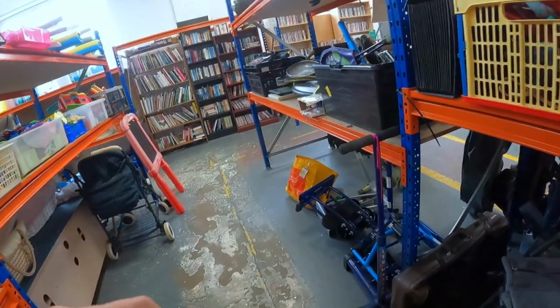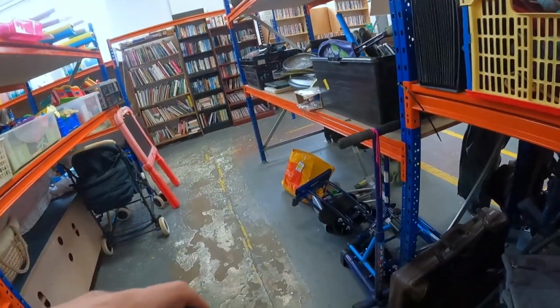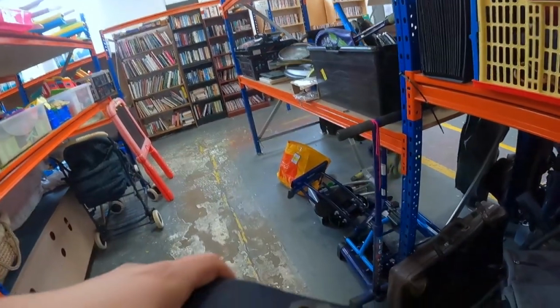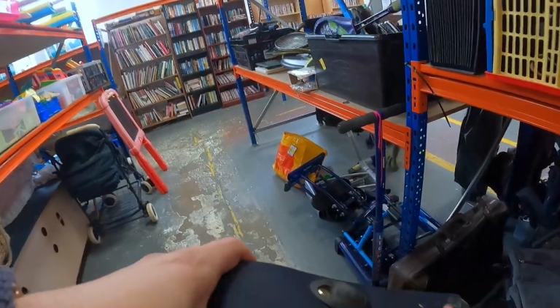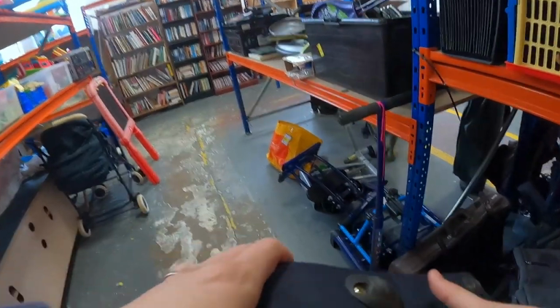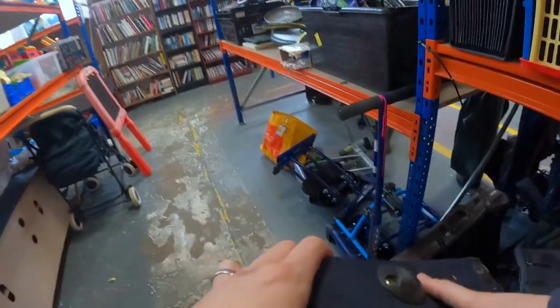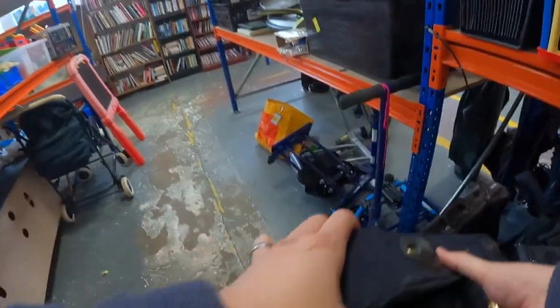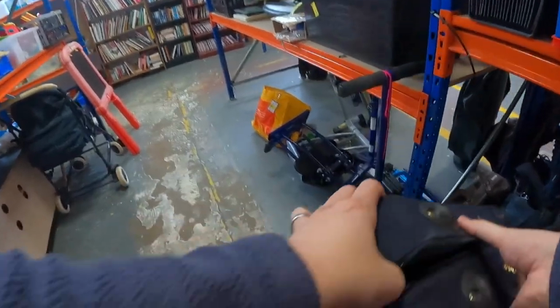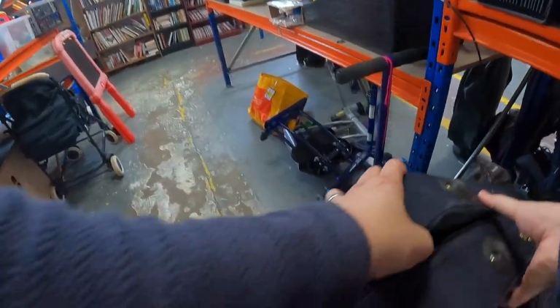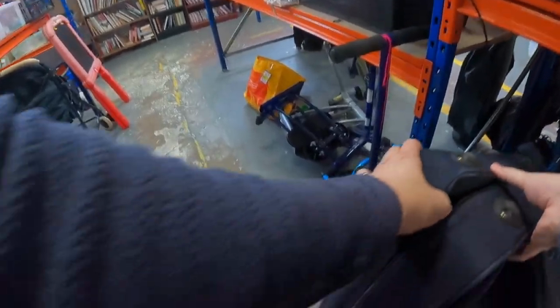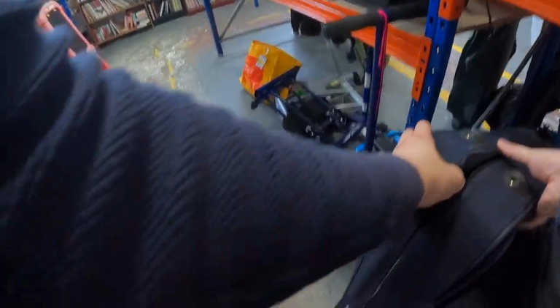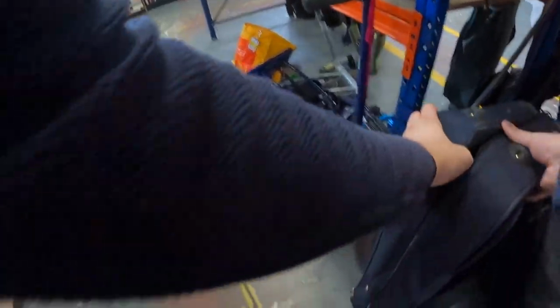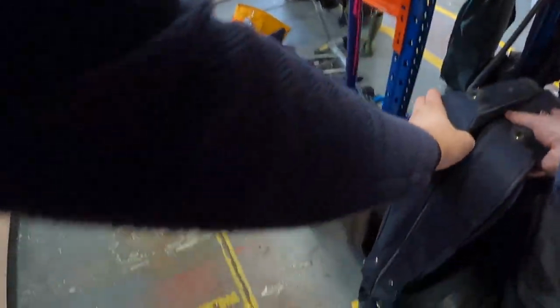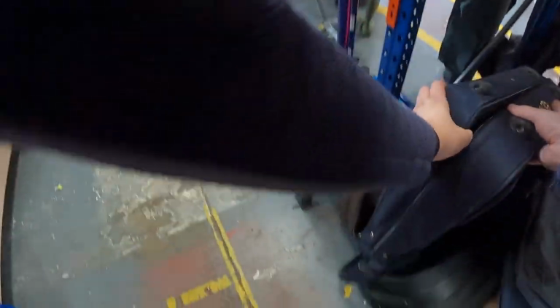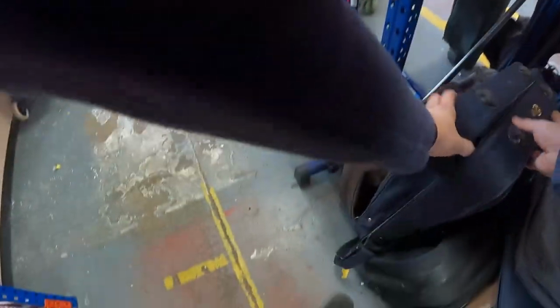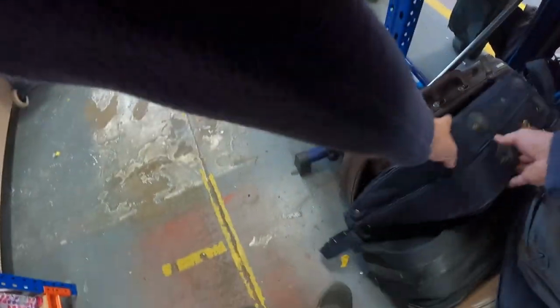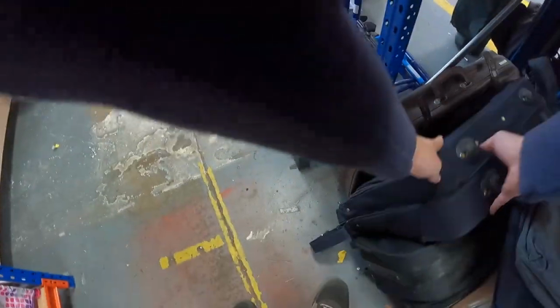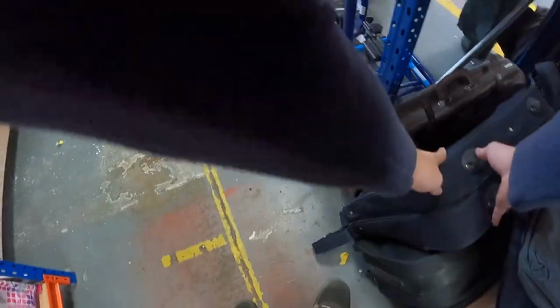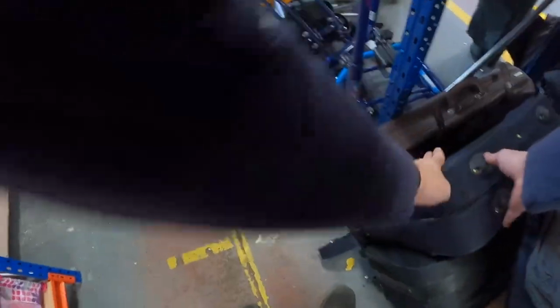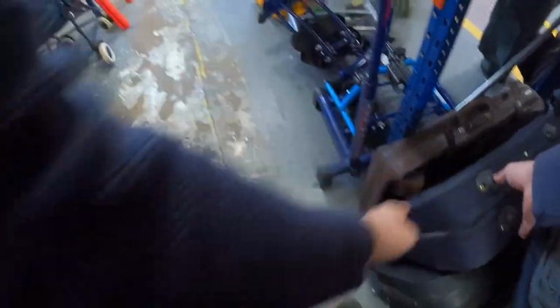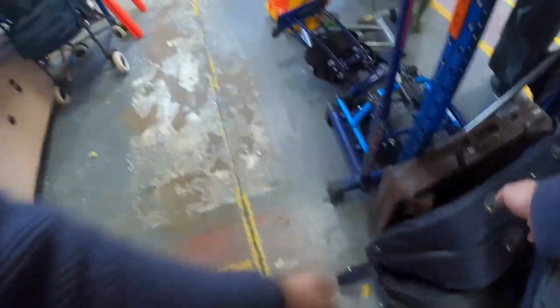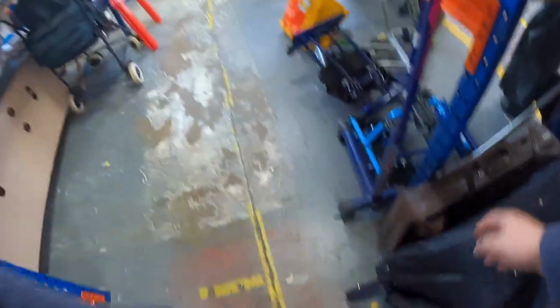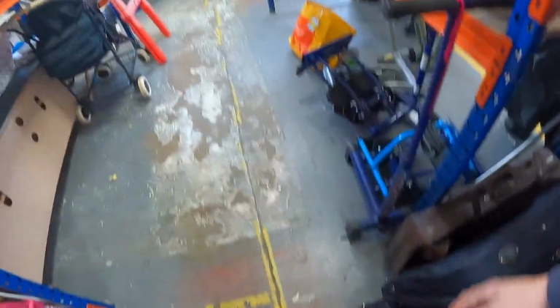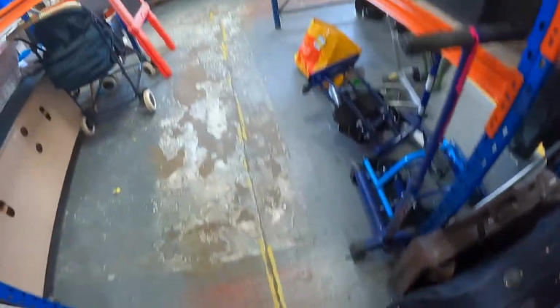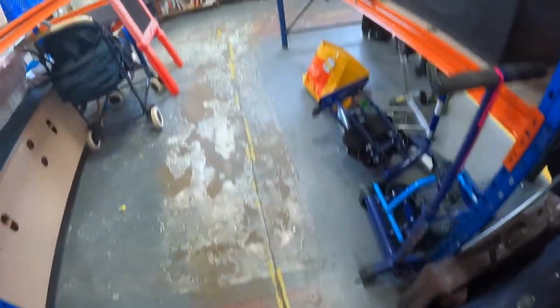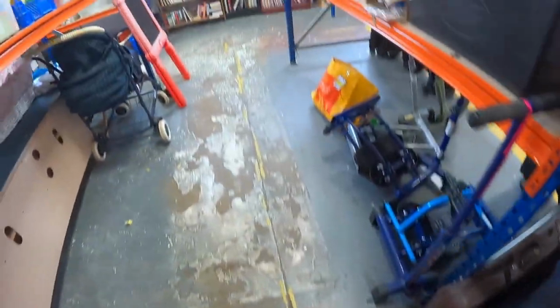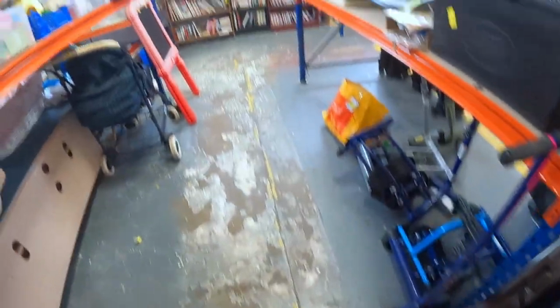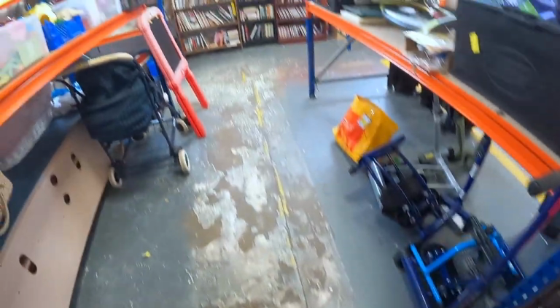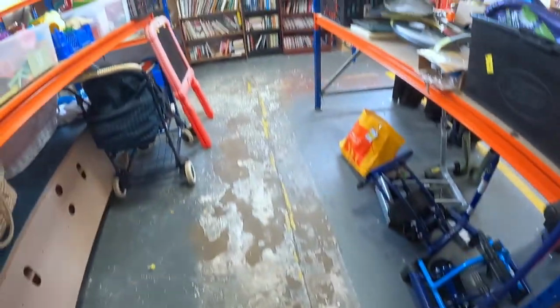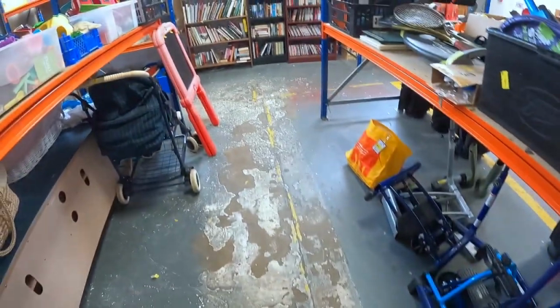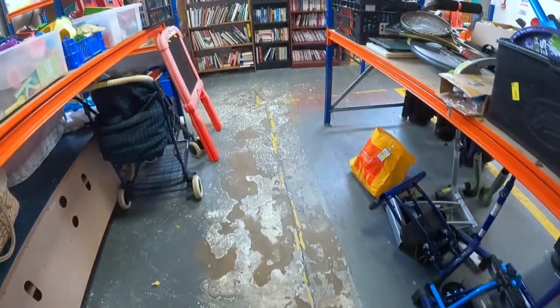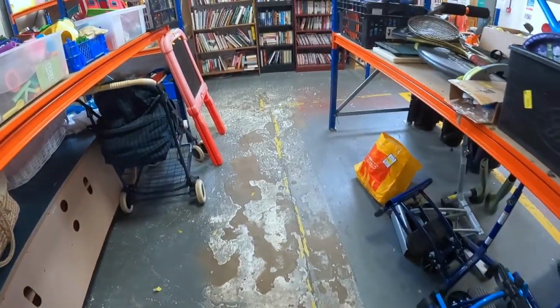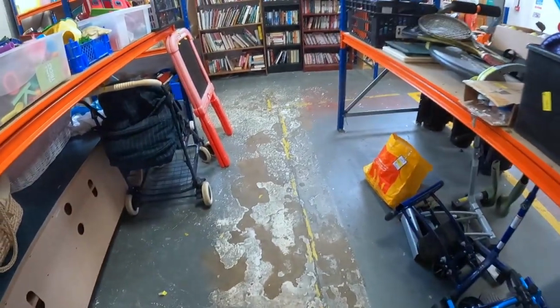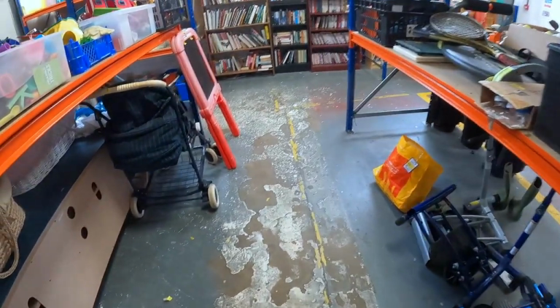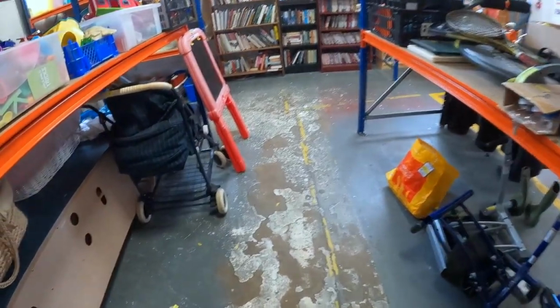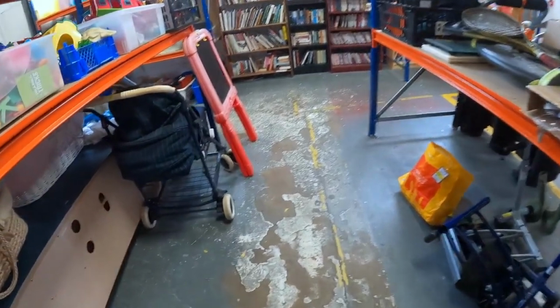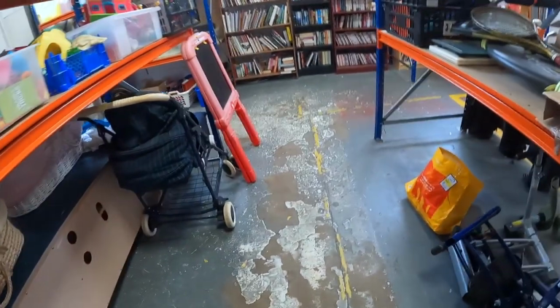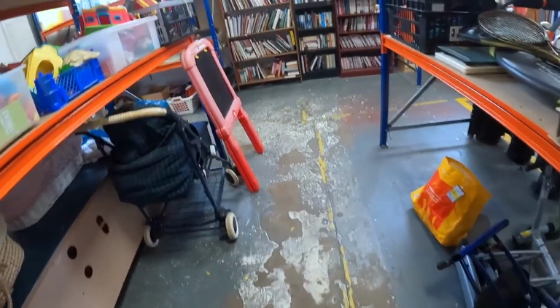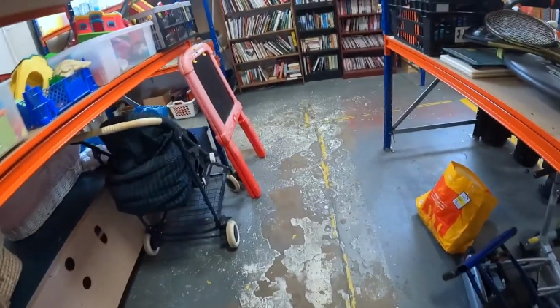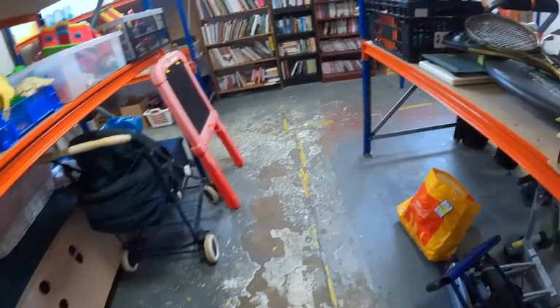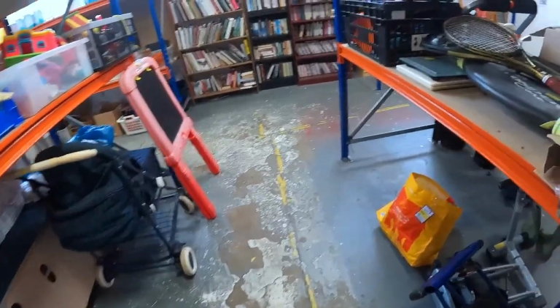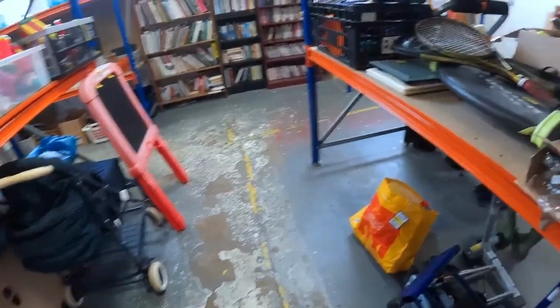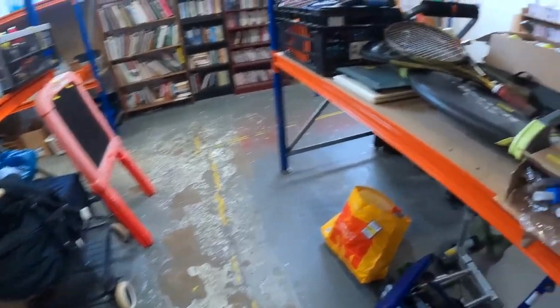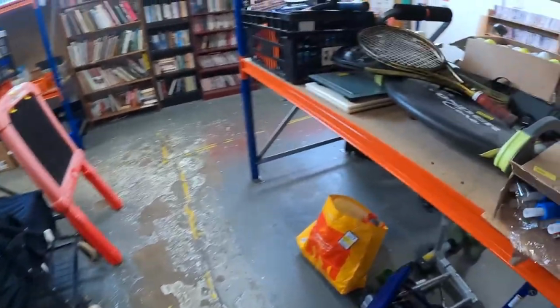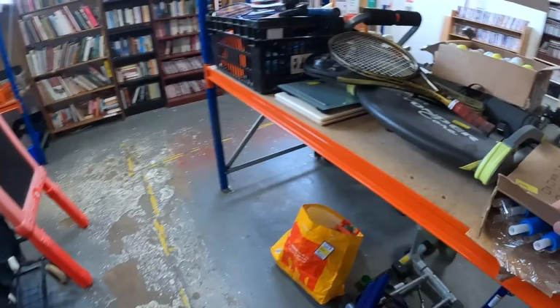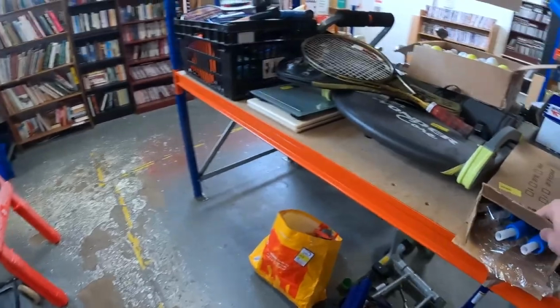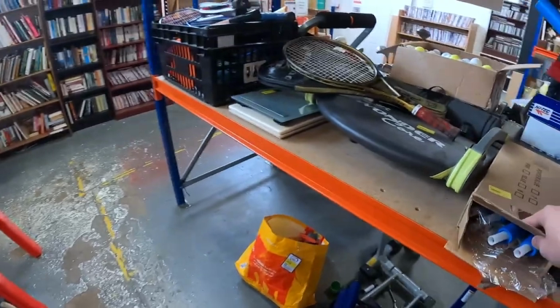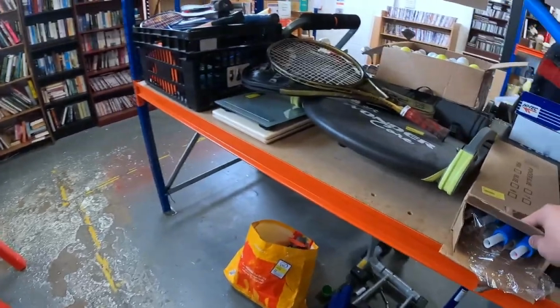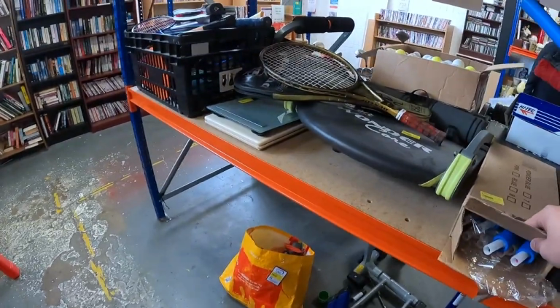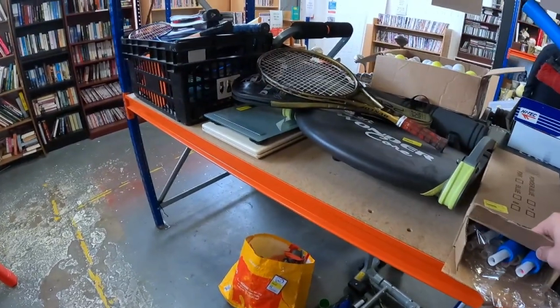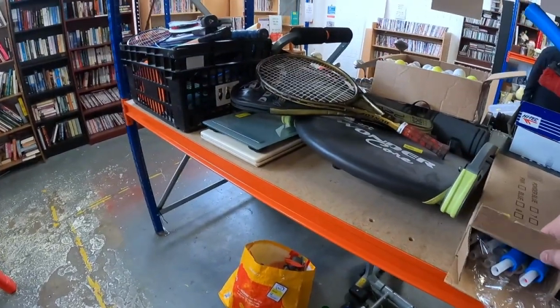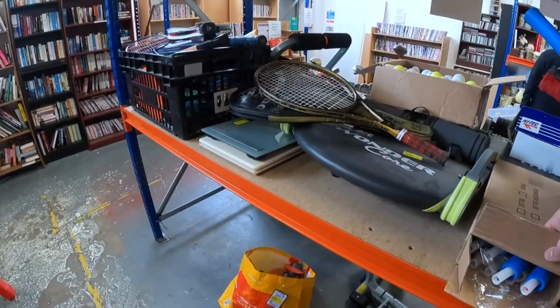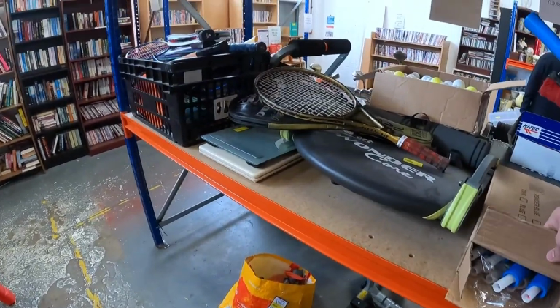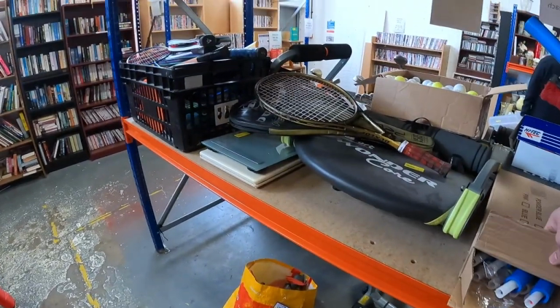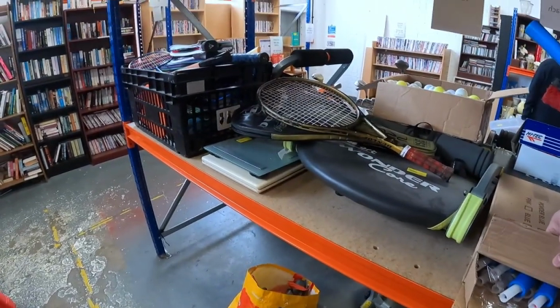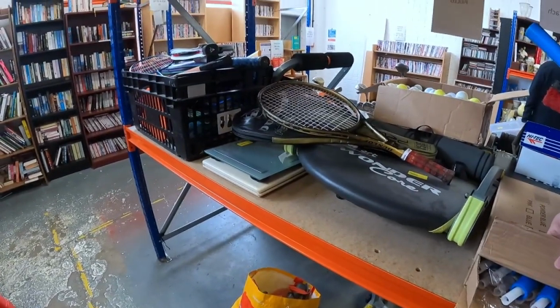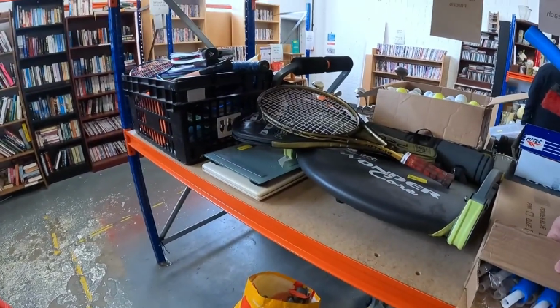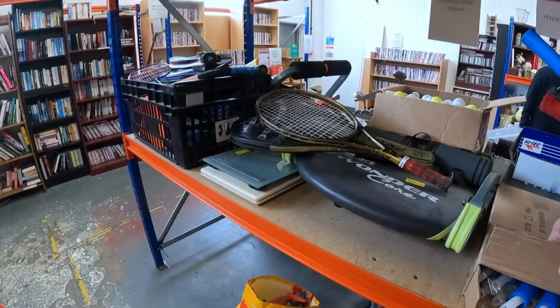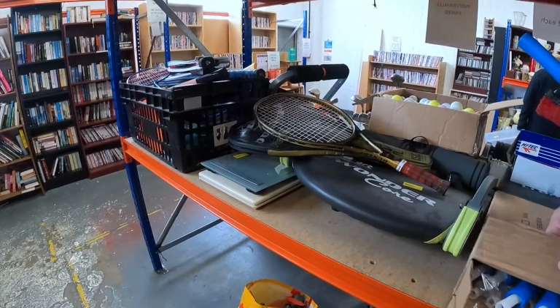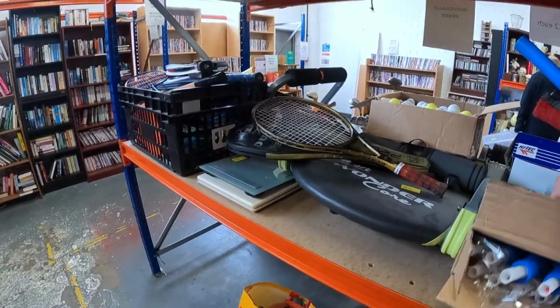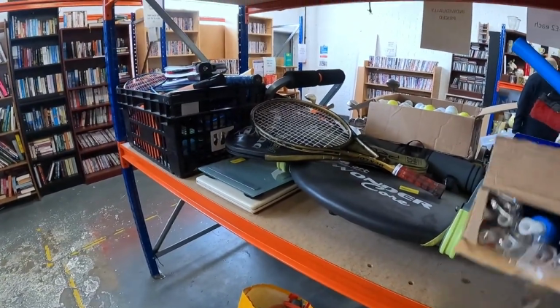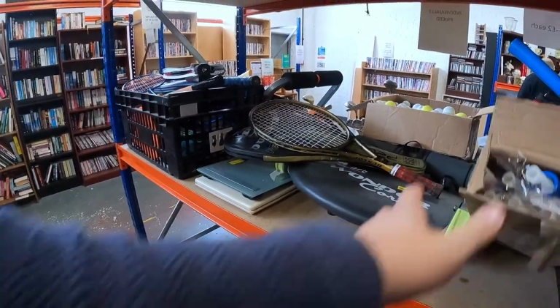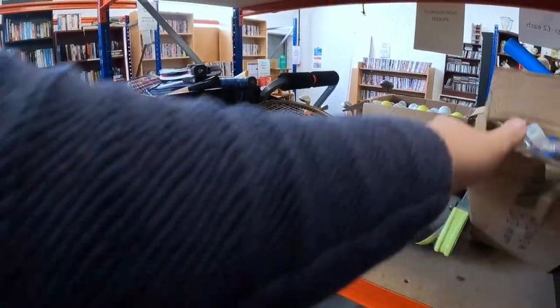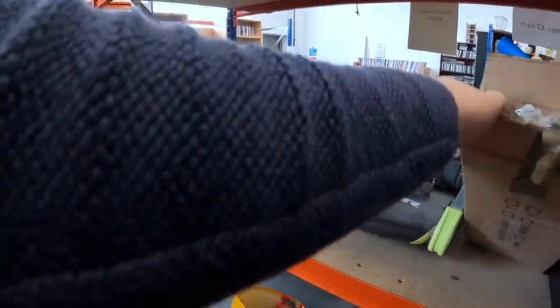This unbranded bag looked like a really good condition bag - just in really nice condition, which is why I'm taking a little longer to check it out.